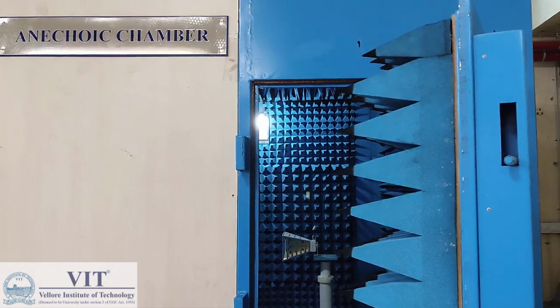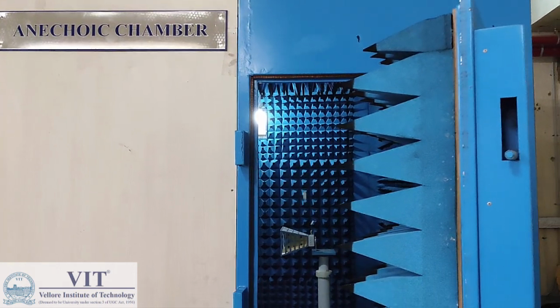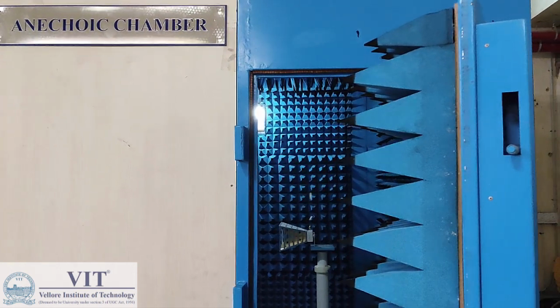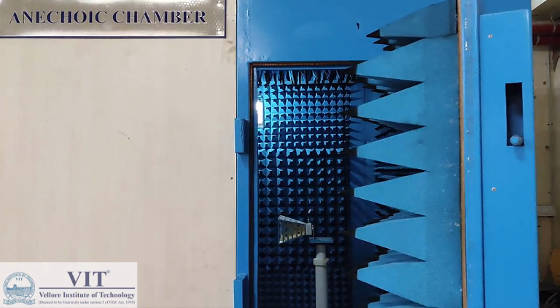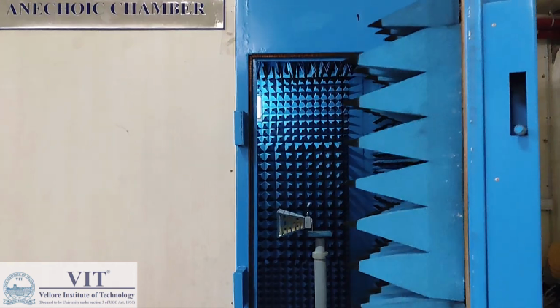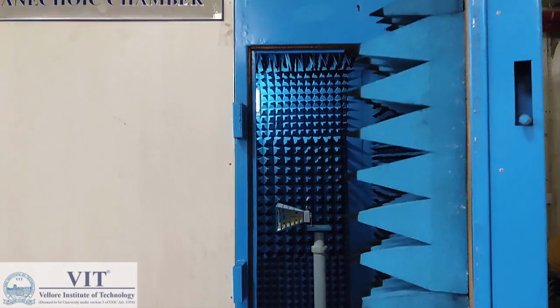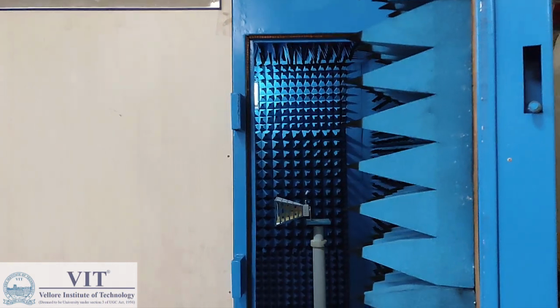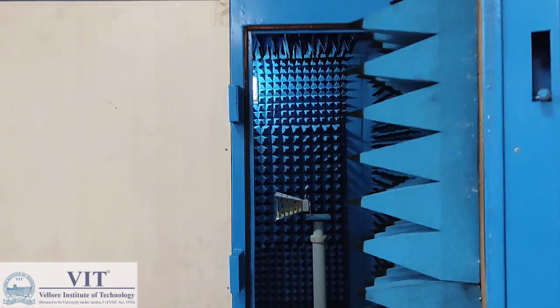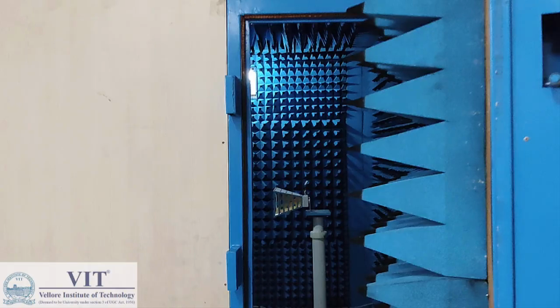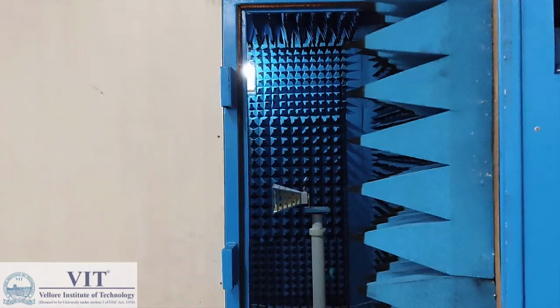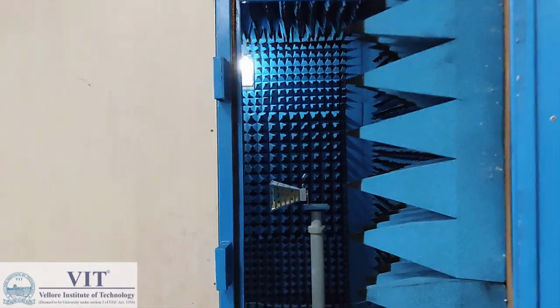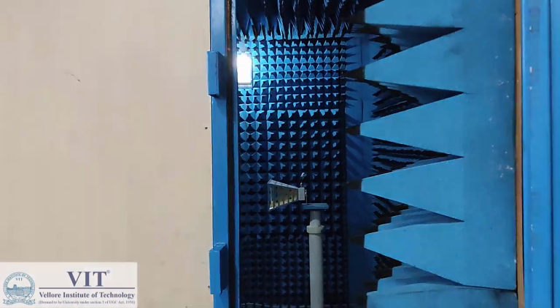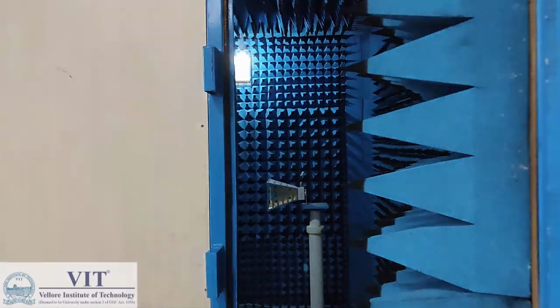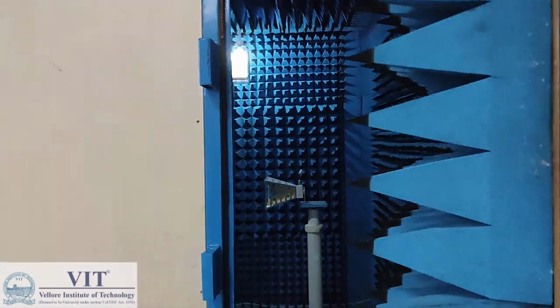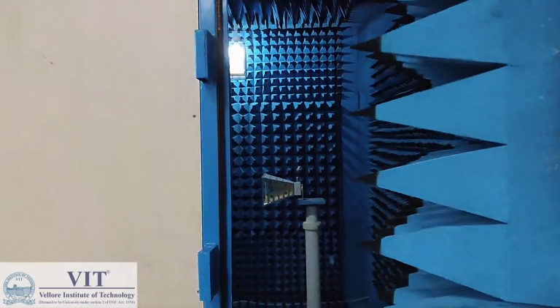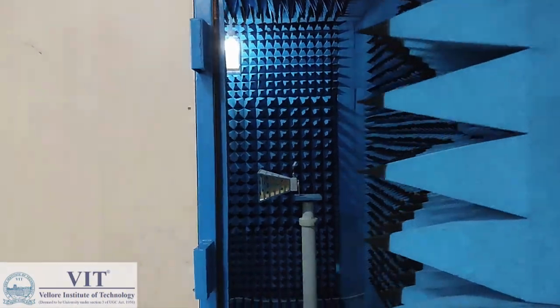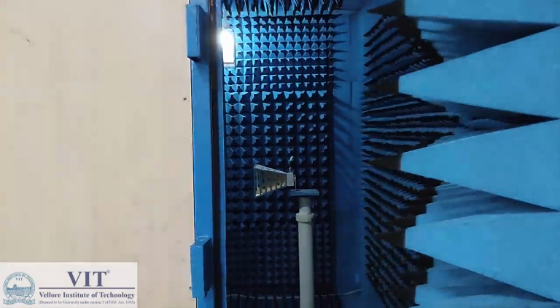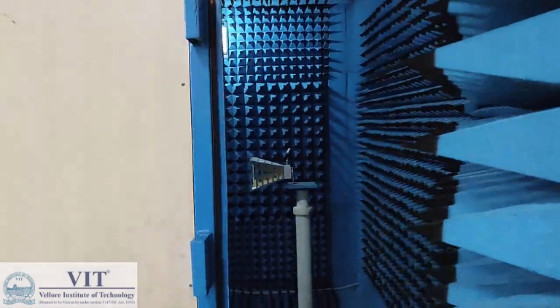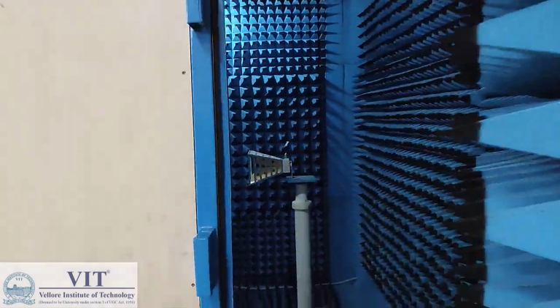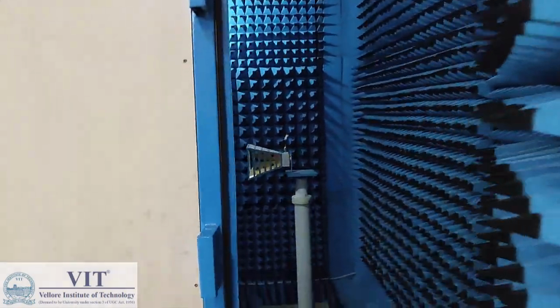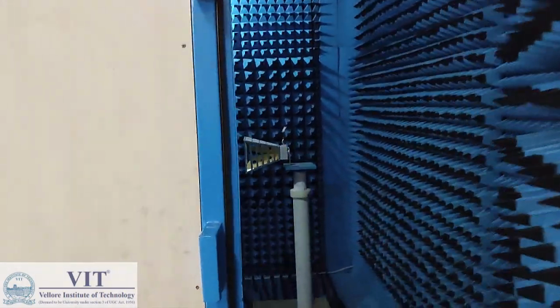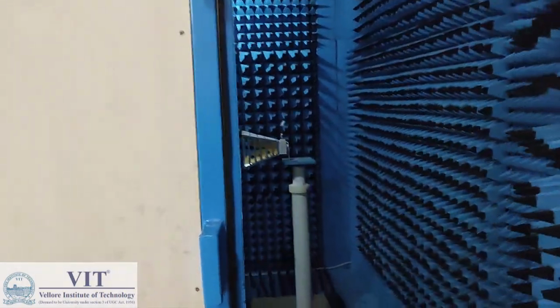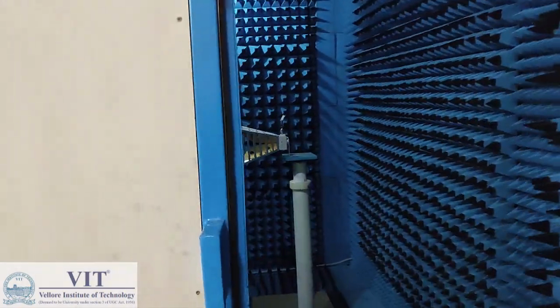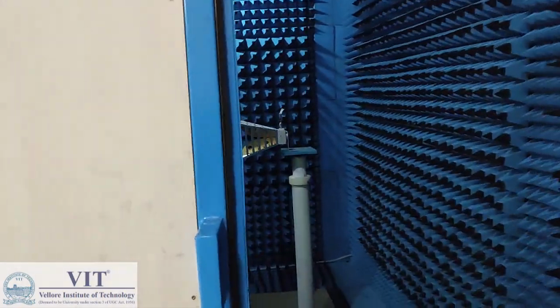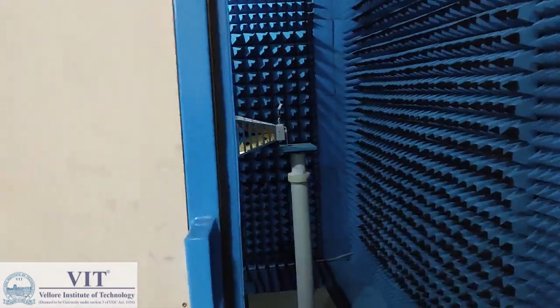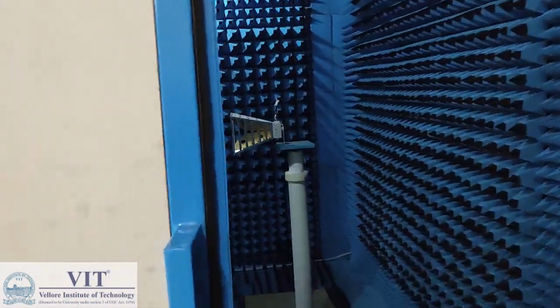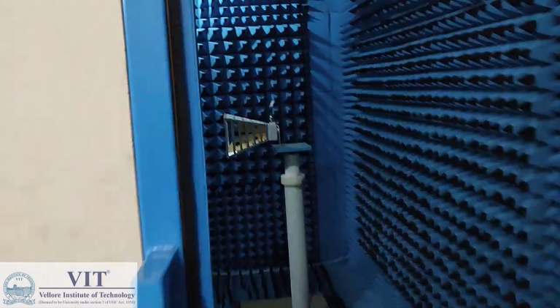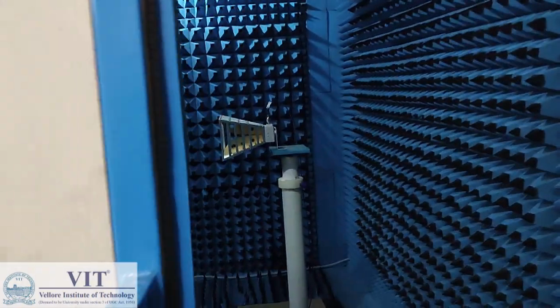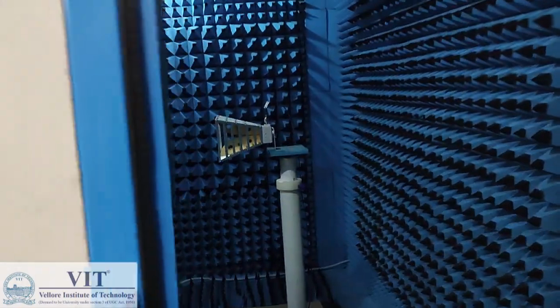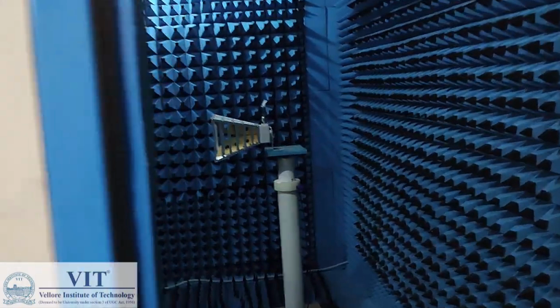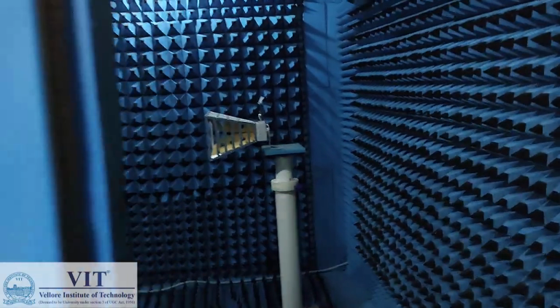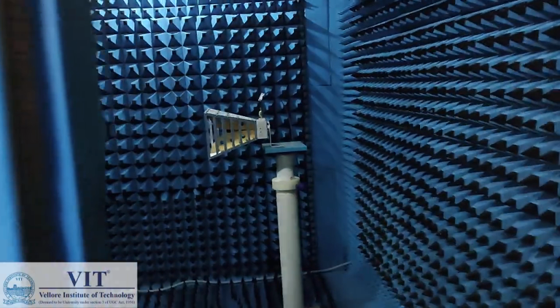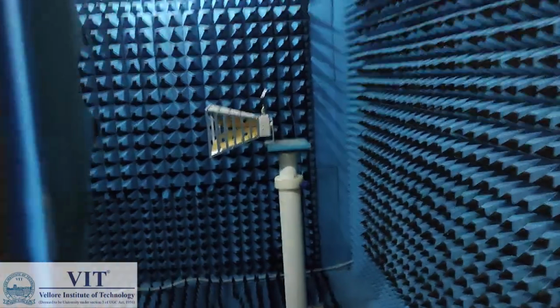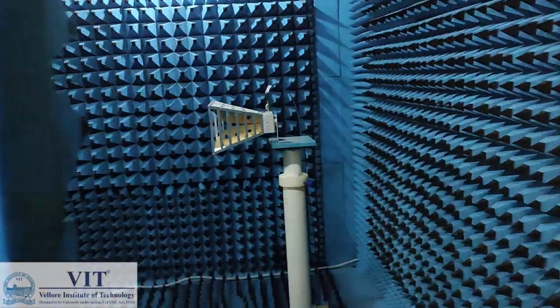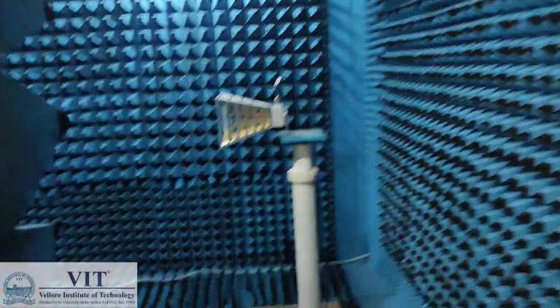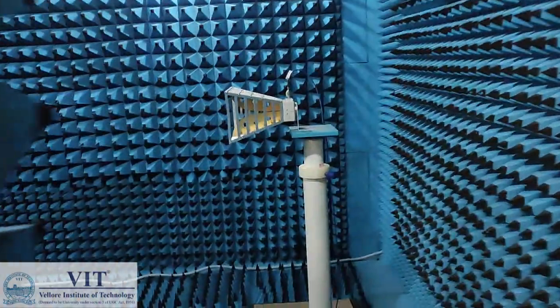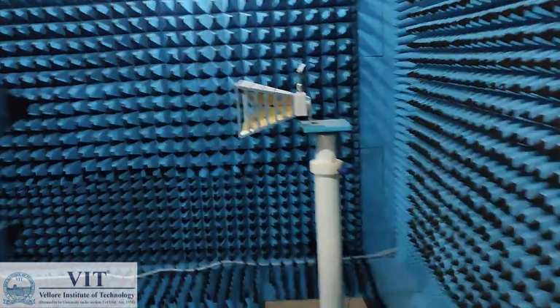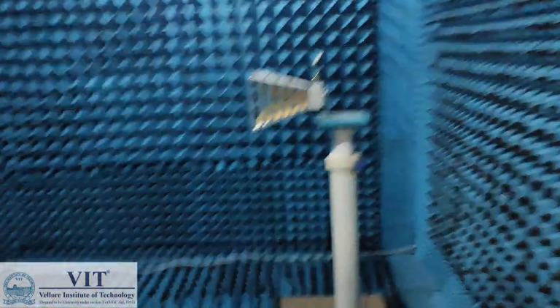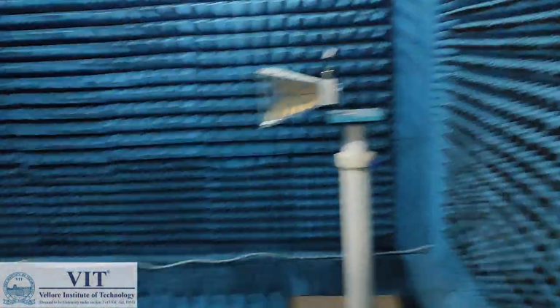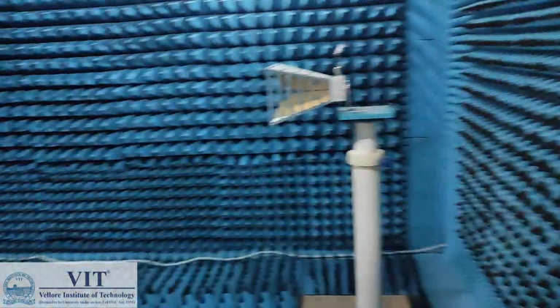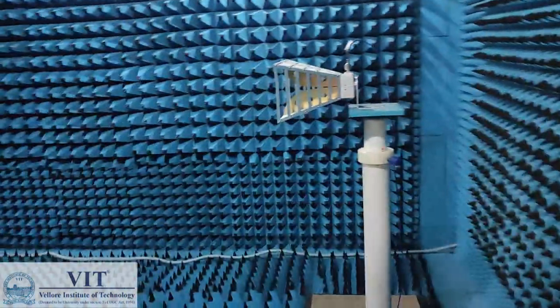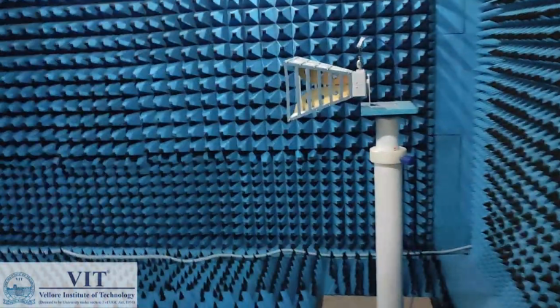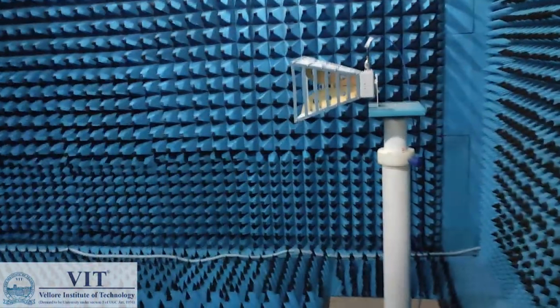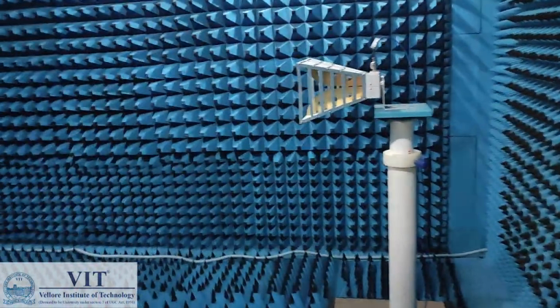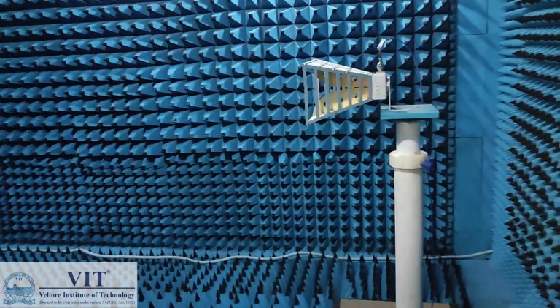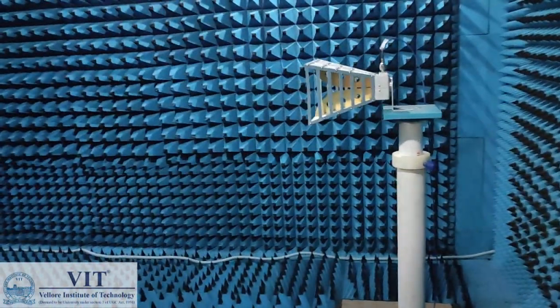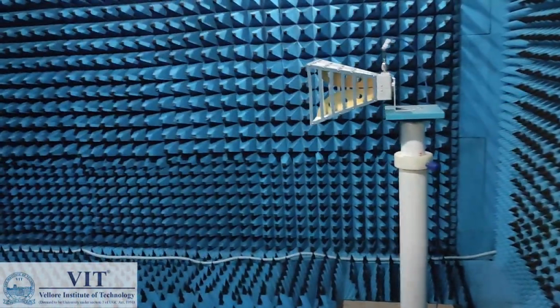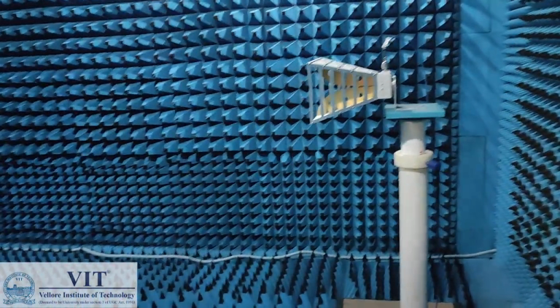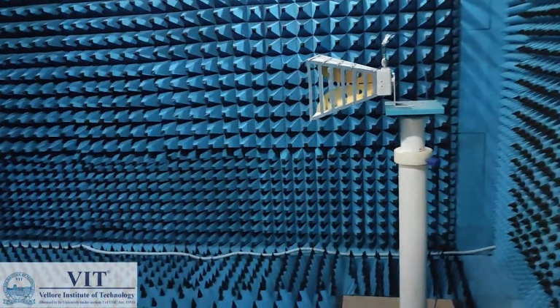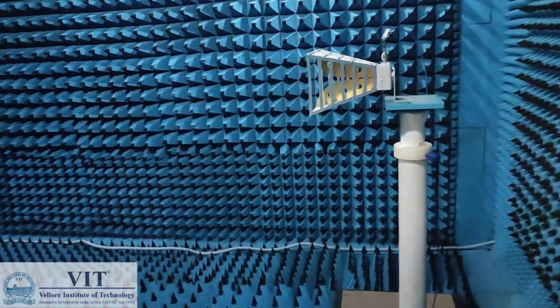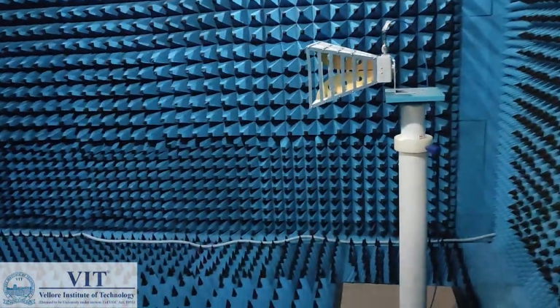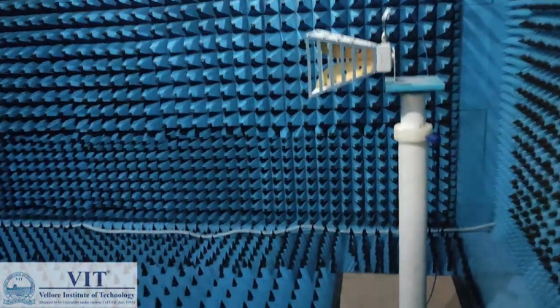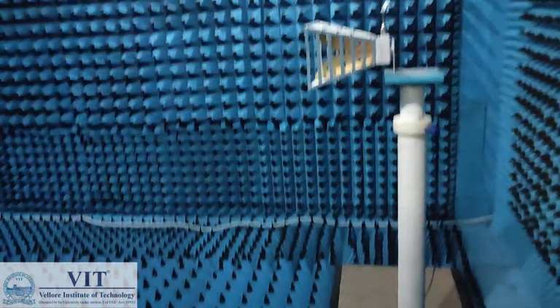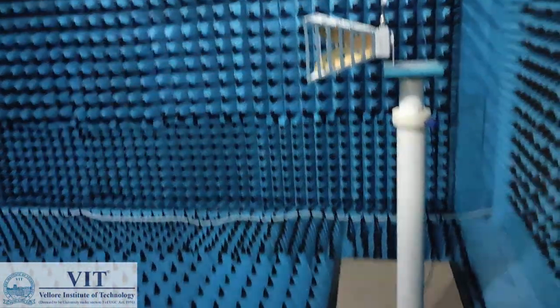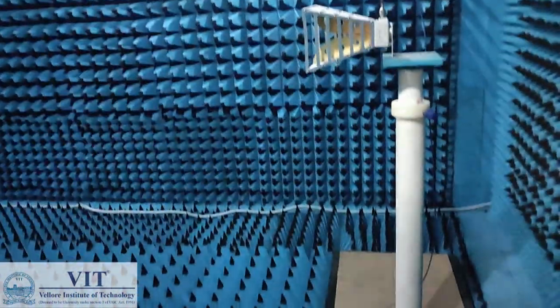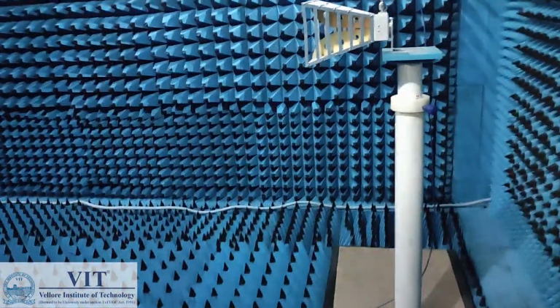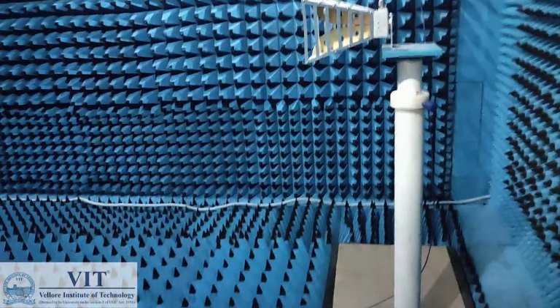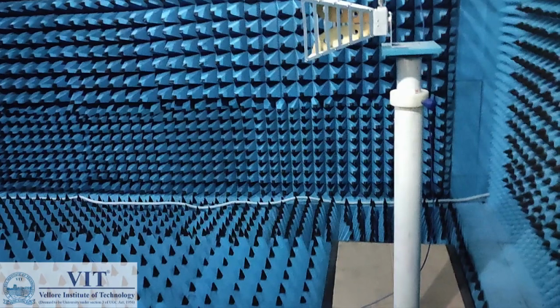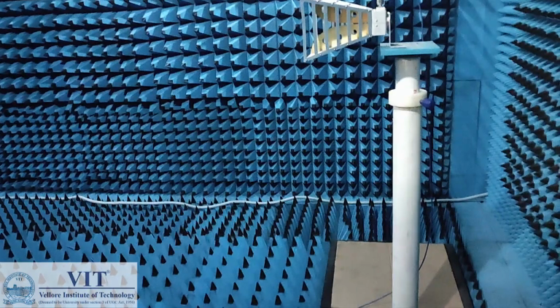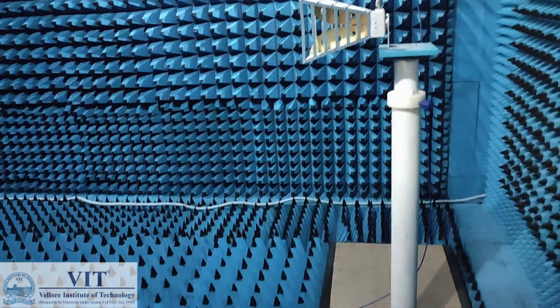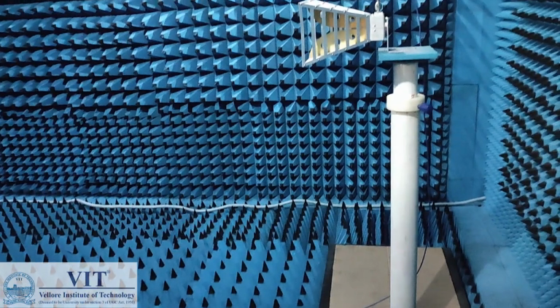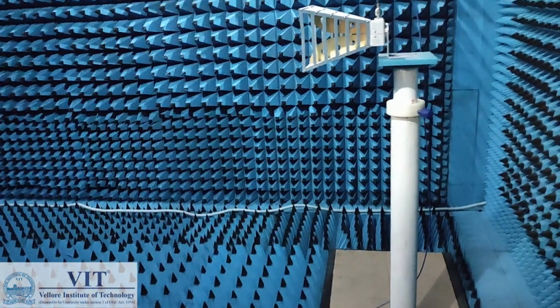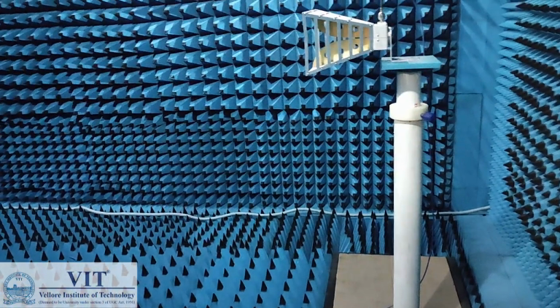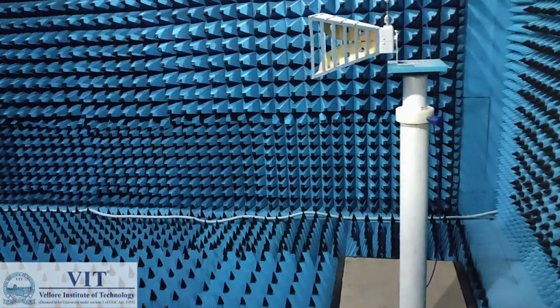This is our anechoic chamber, wherein we have a transmitting antenna placed at this post.